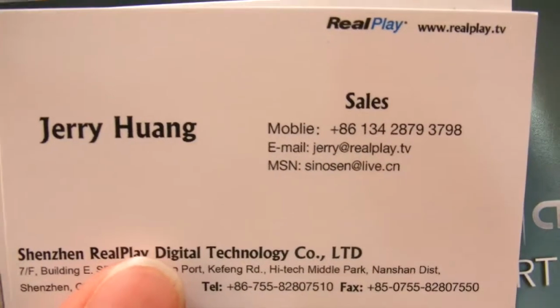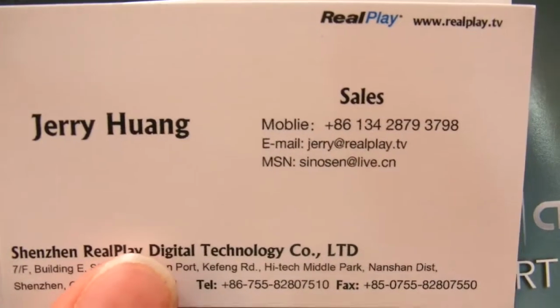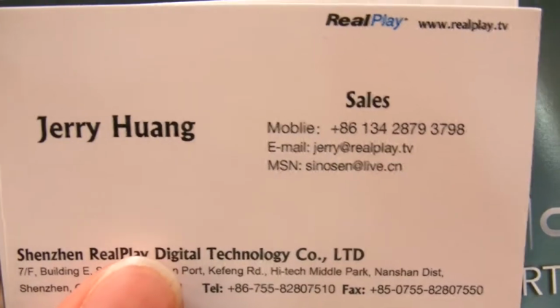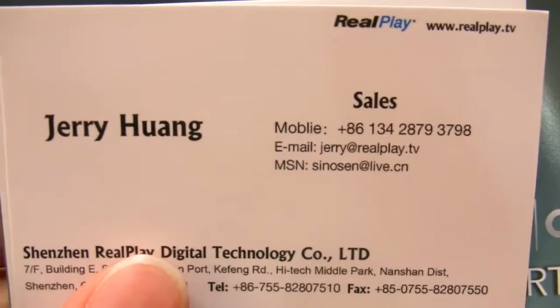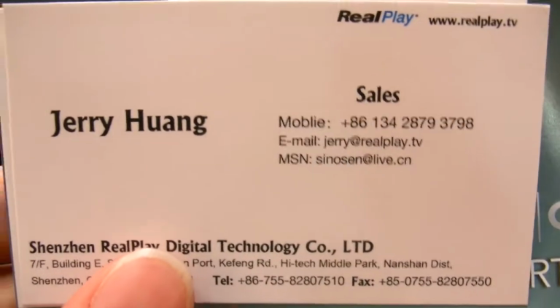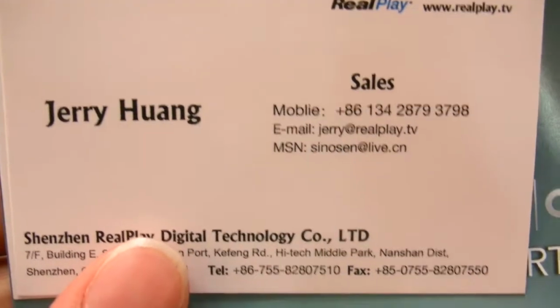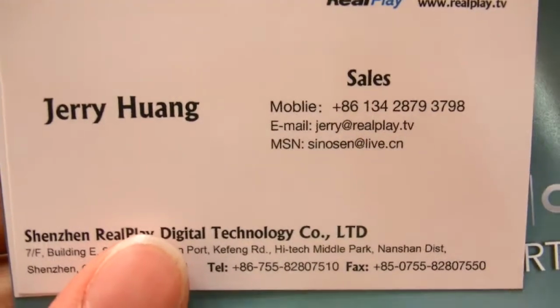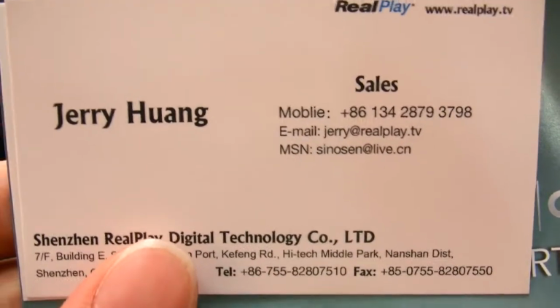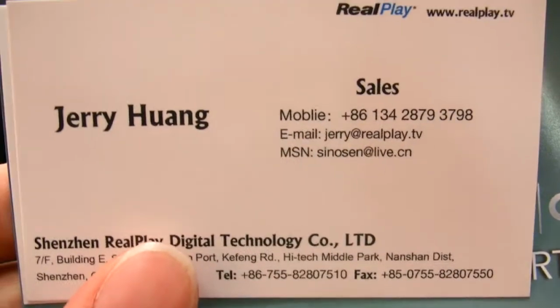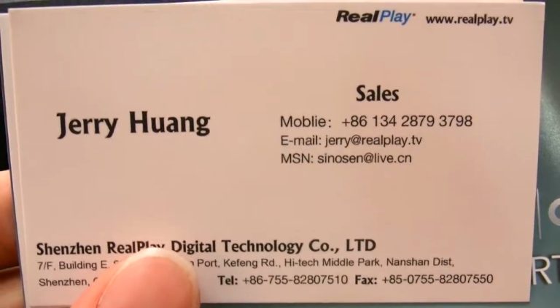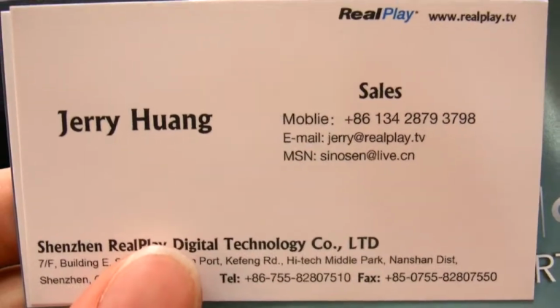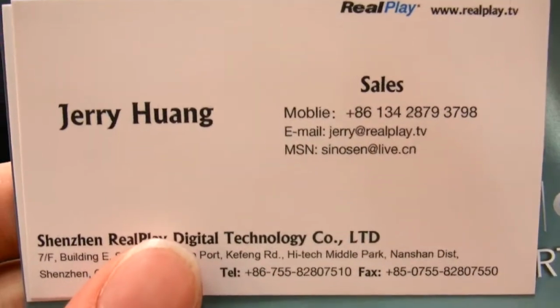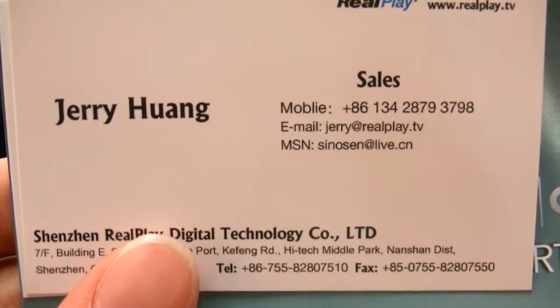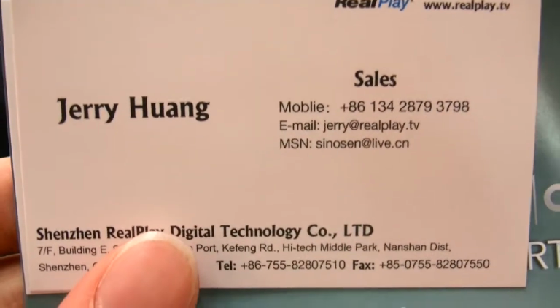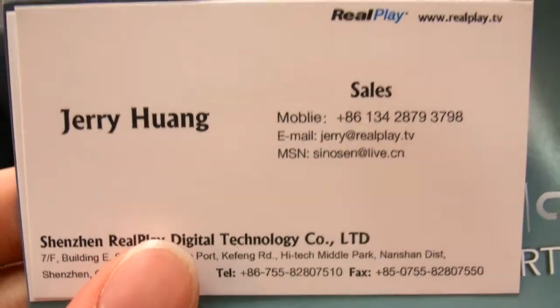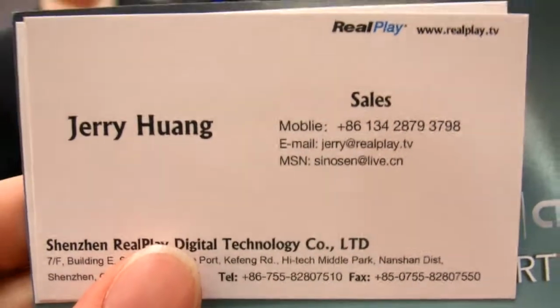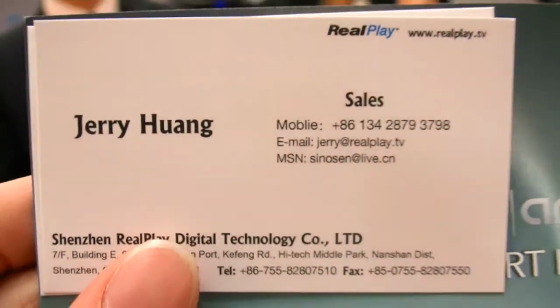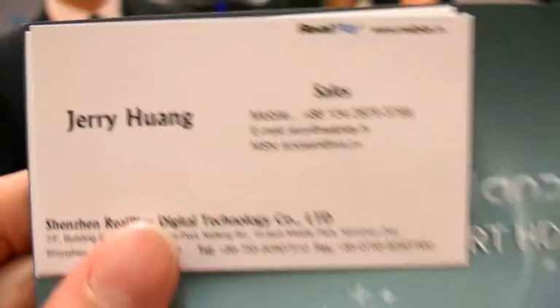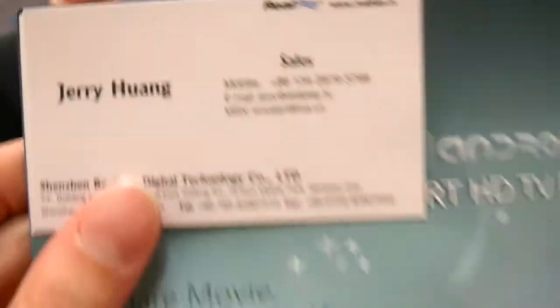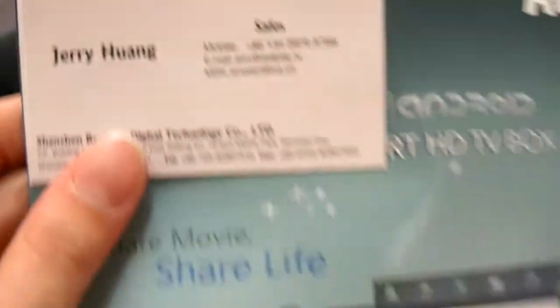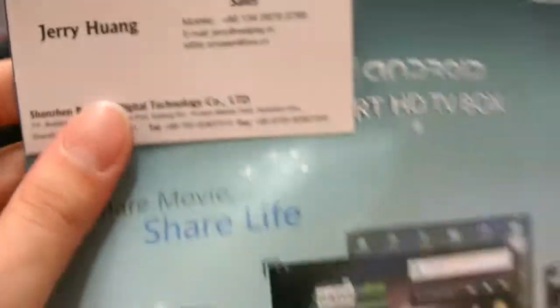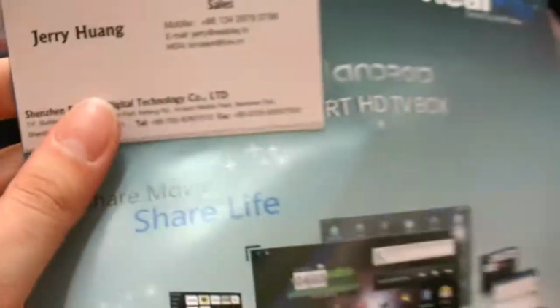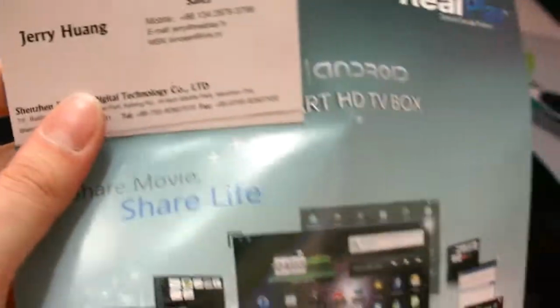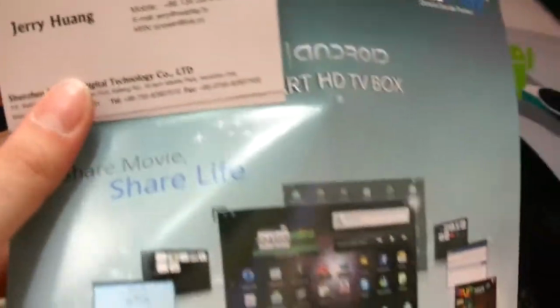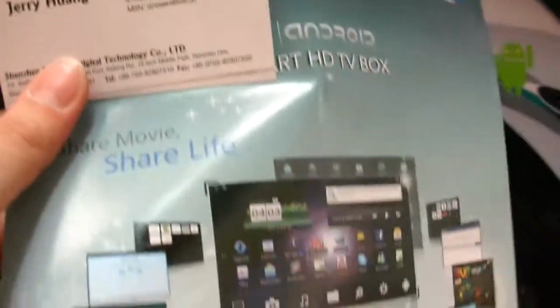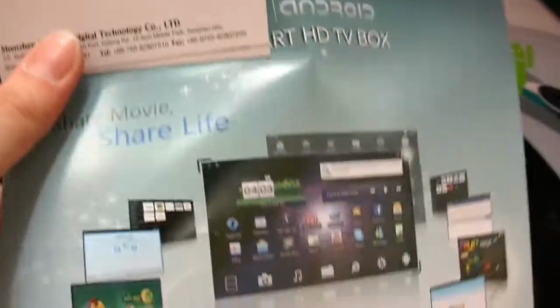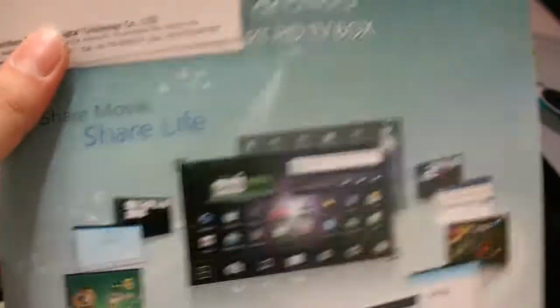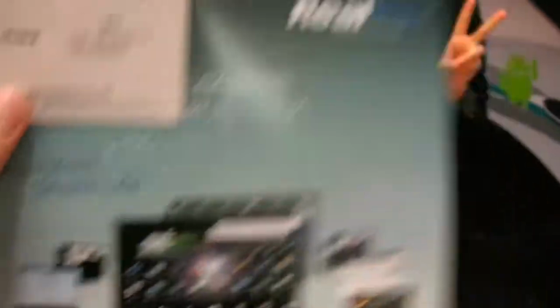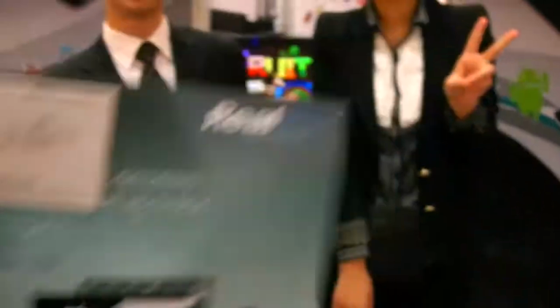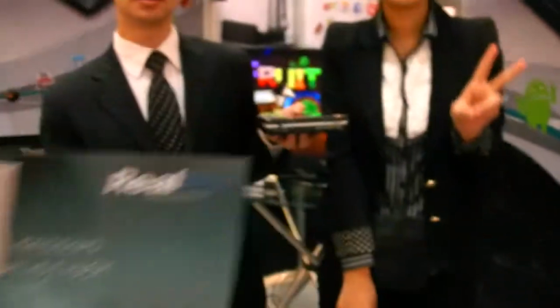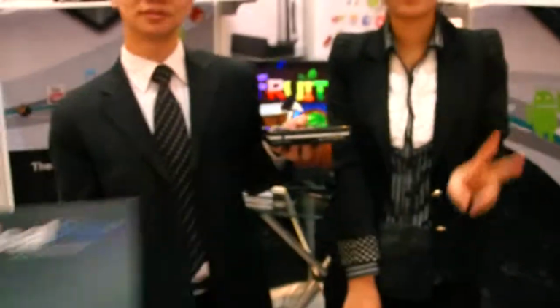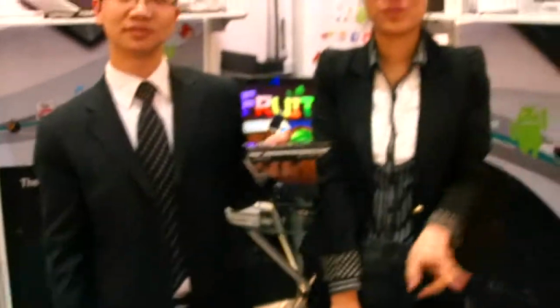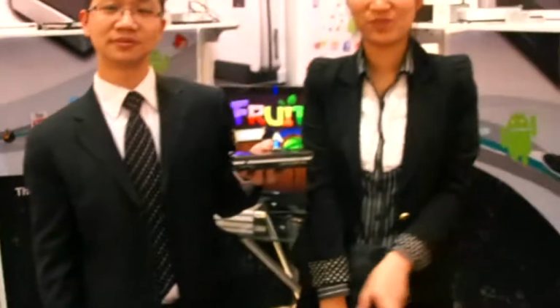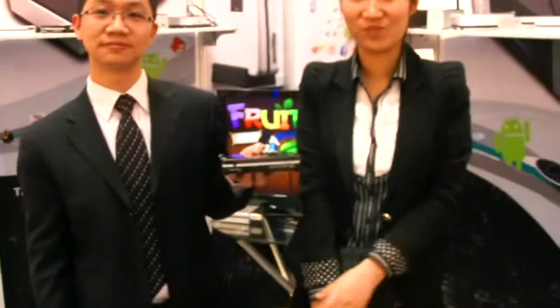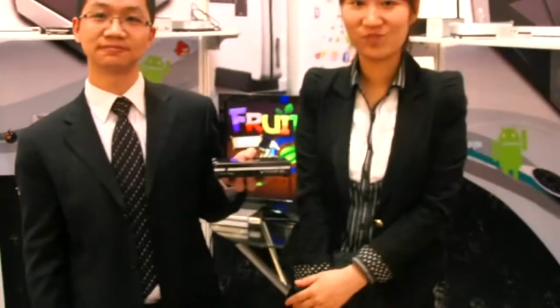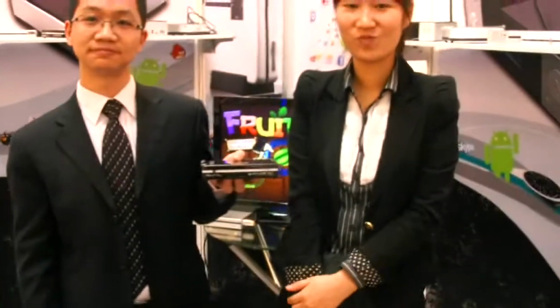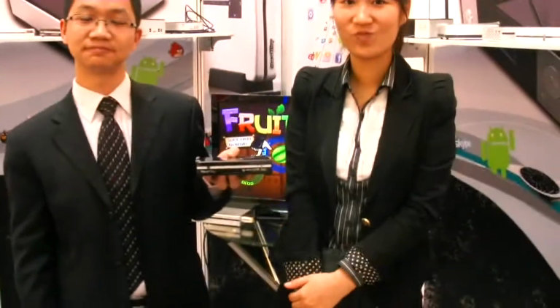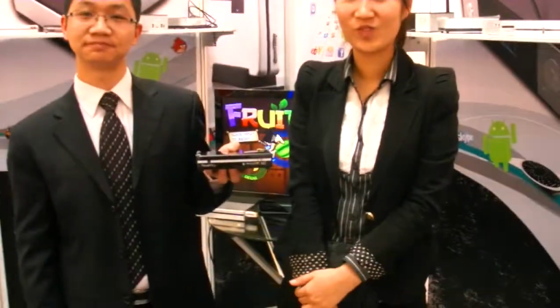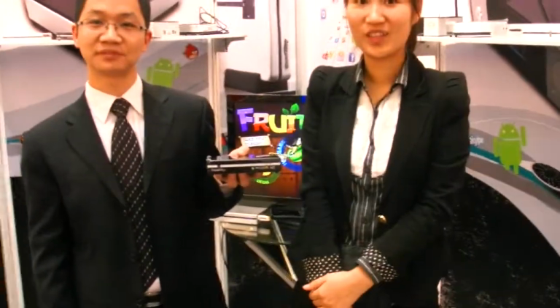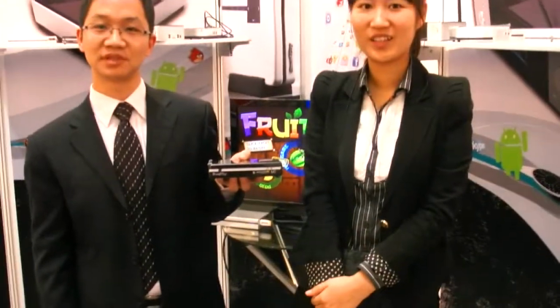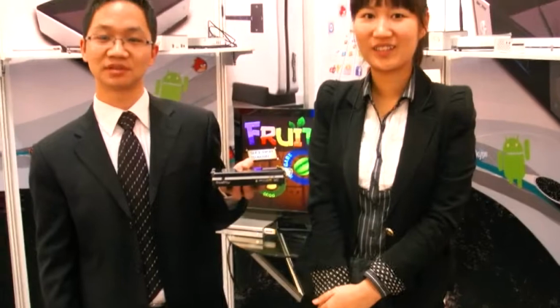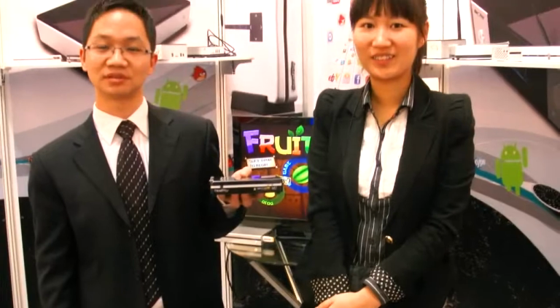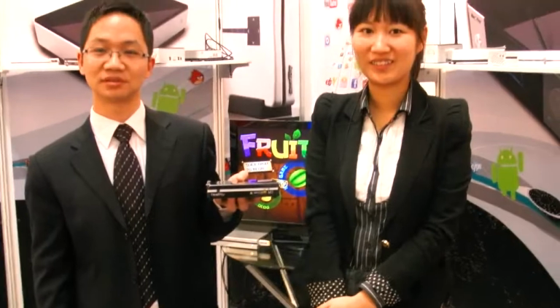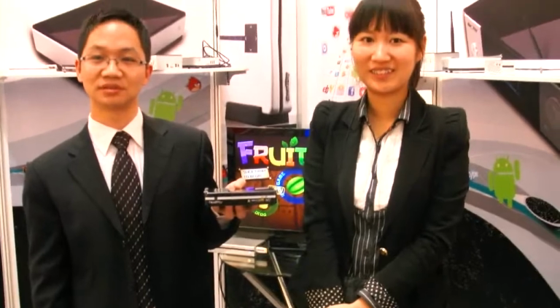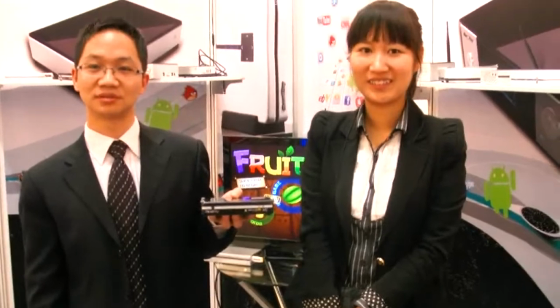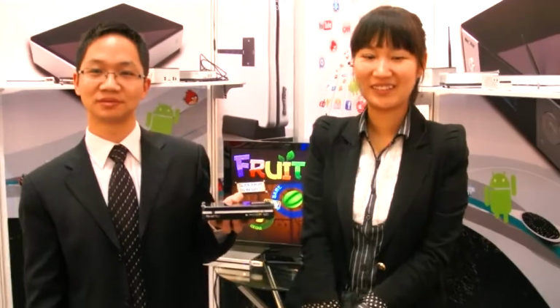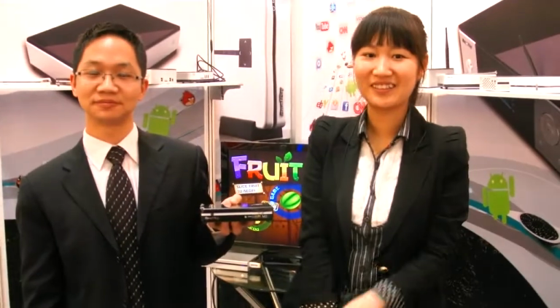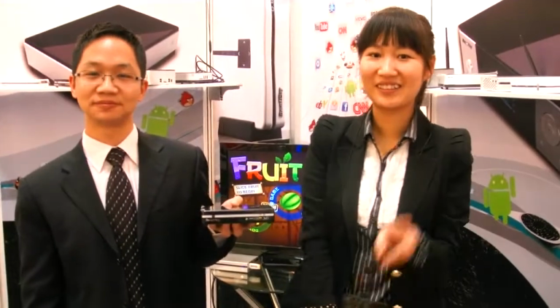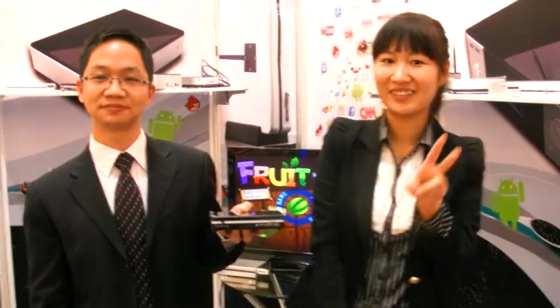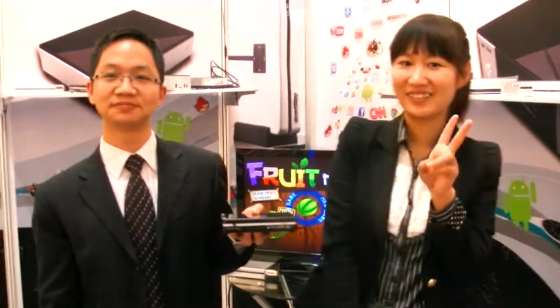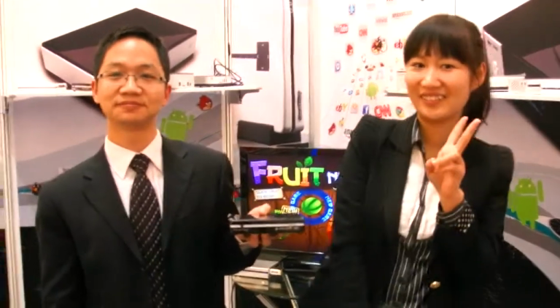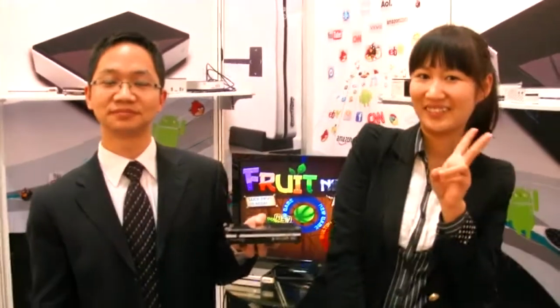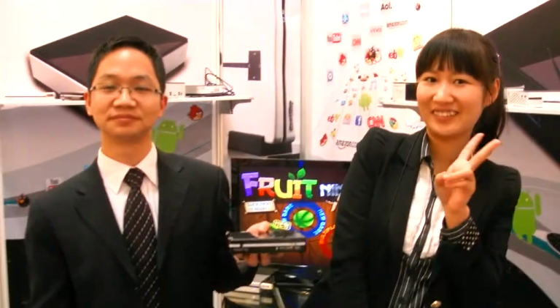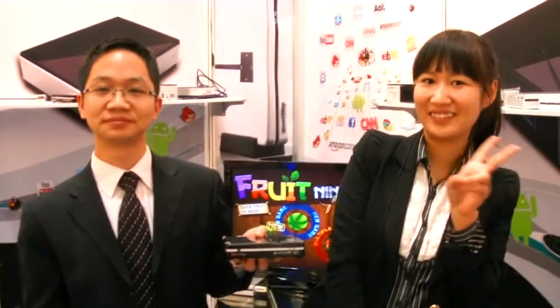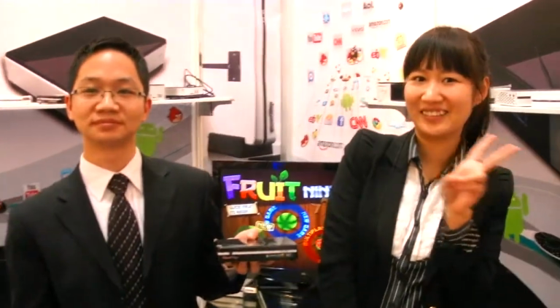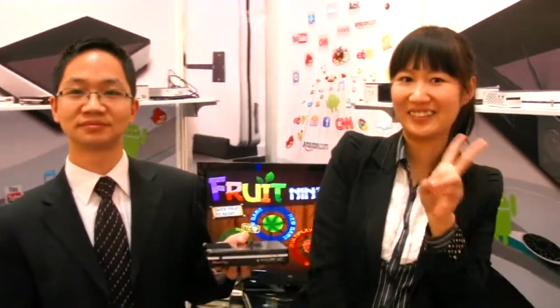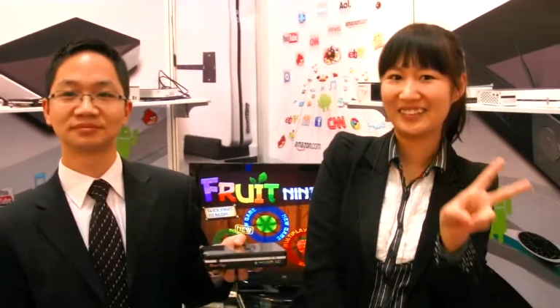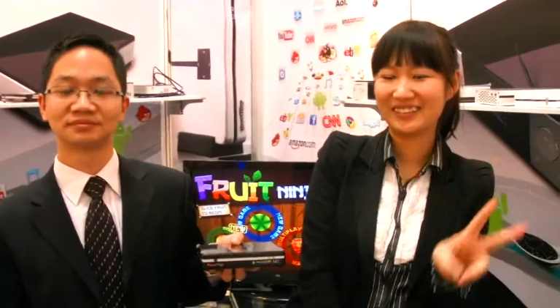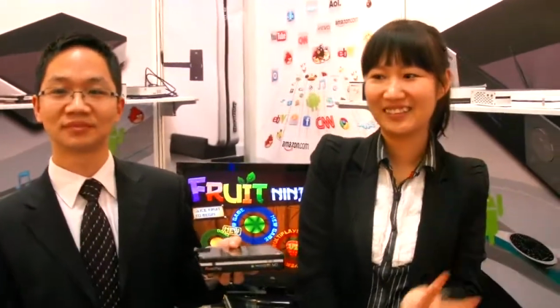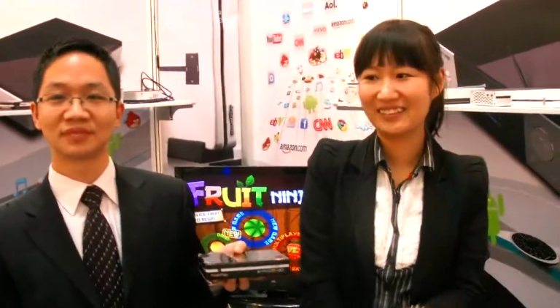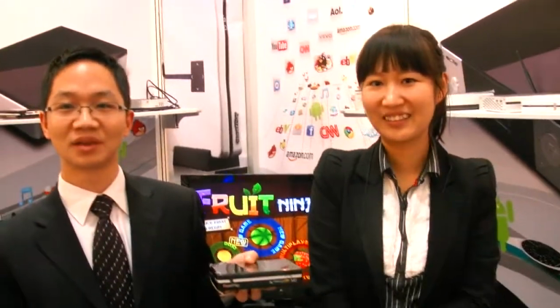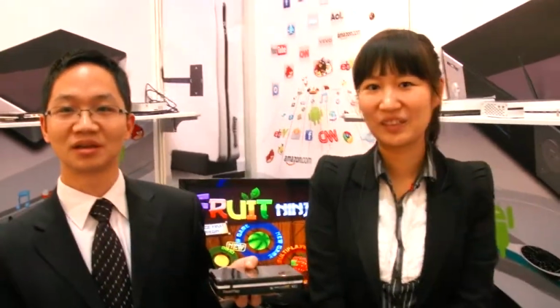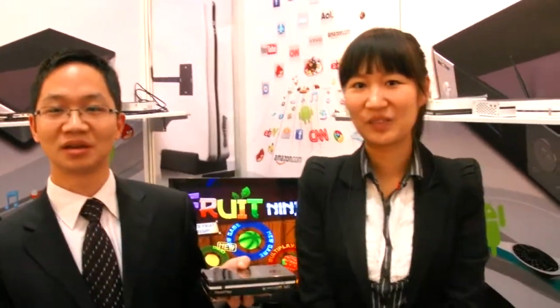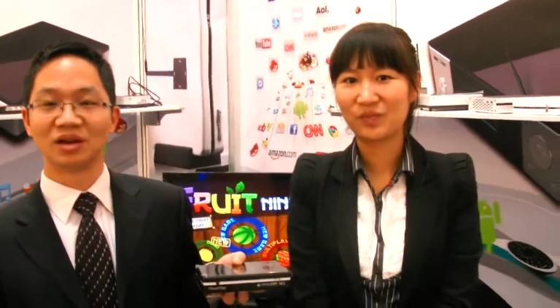So we're here at RealPlay, here at C-Bit 2012. So what are you showing? What are you talking about here?